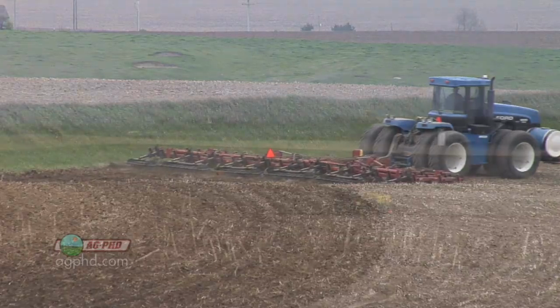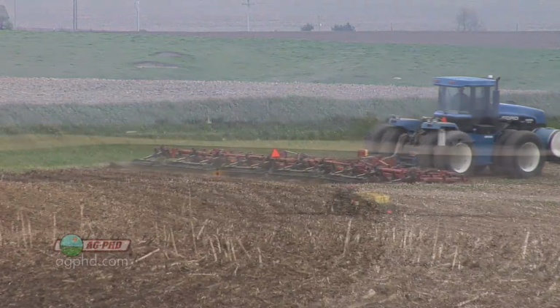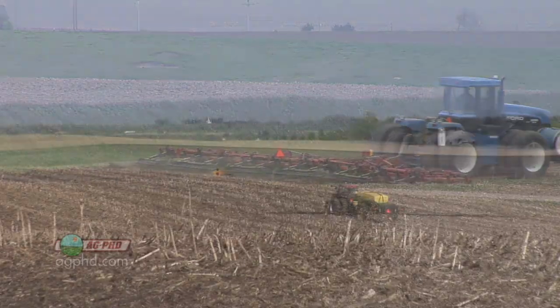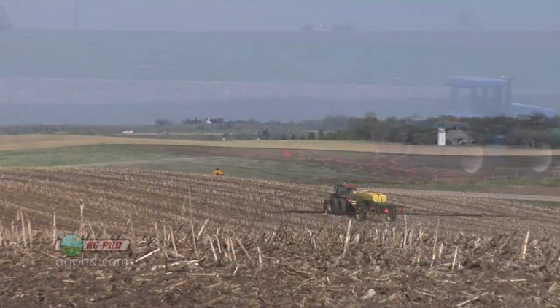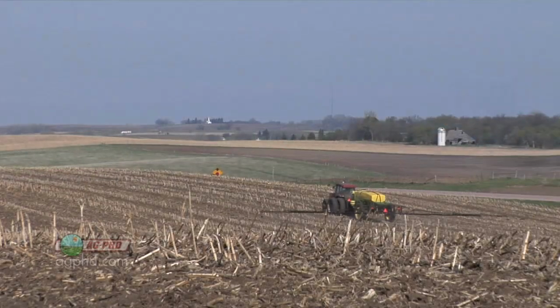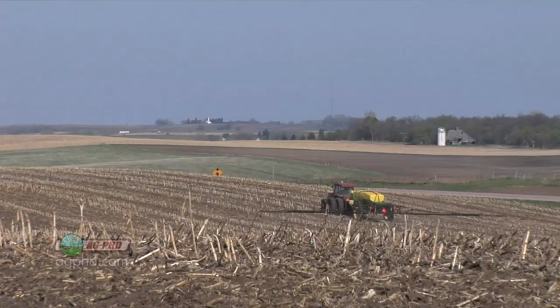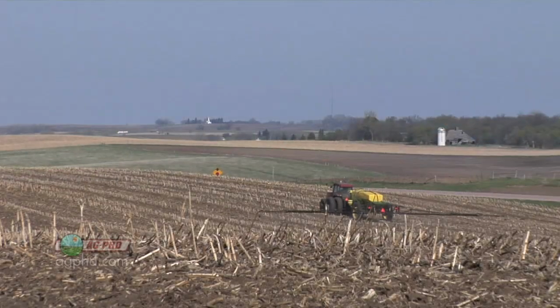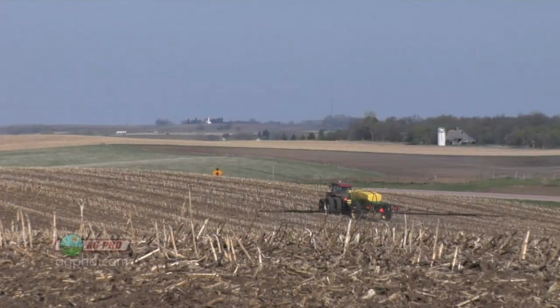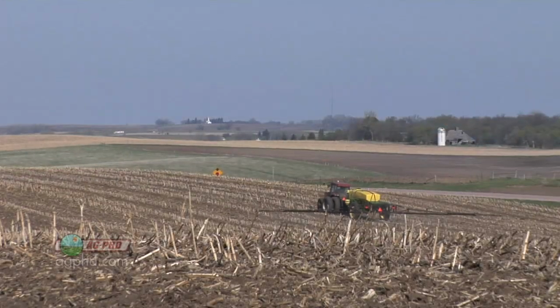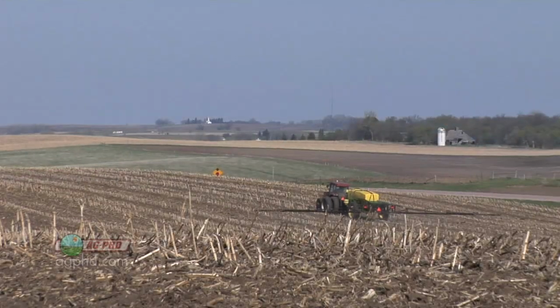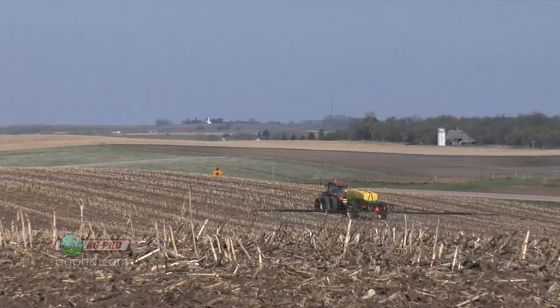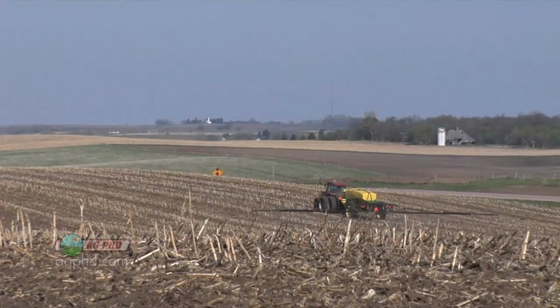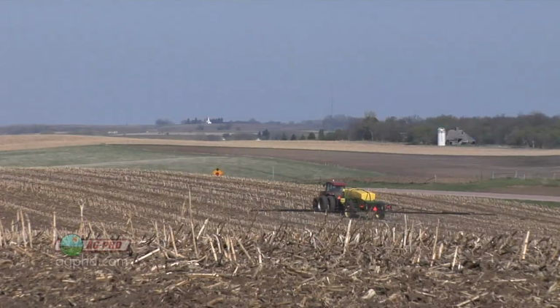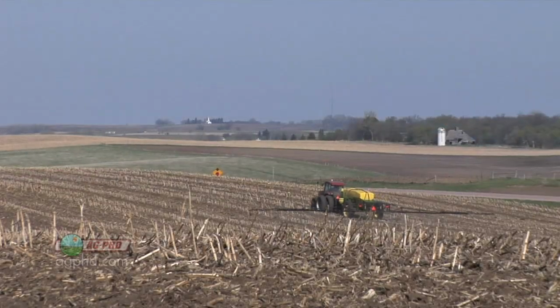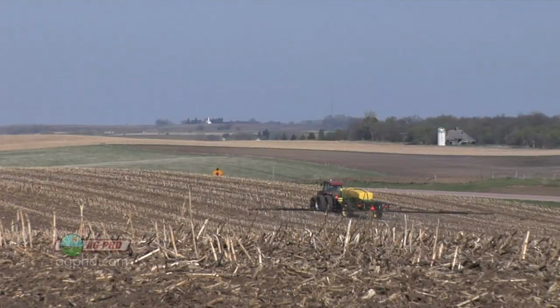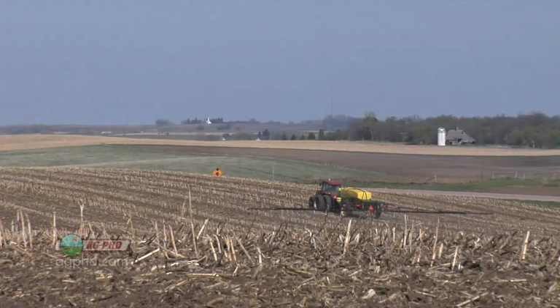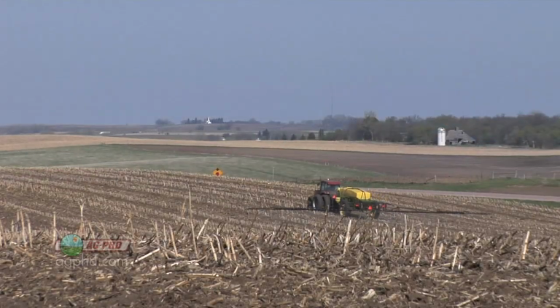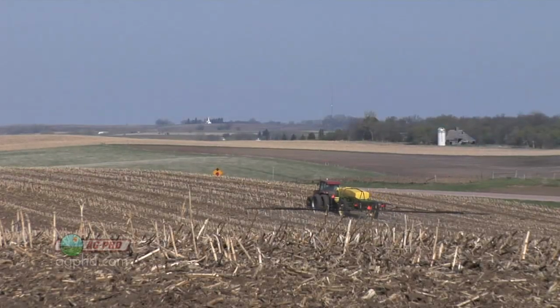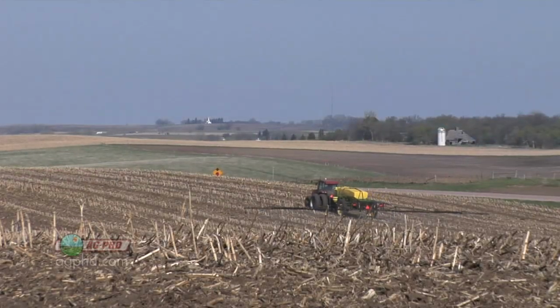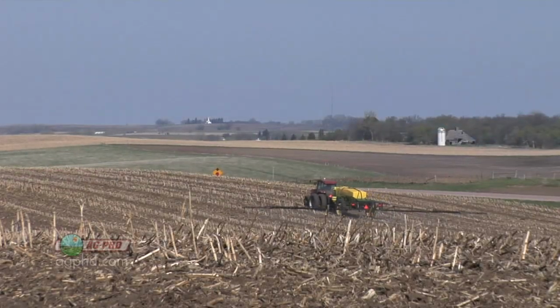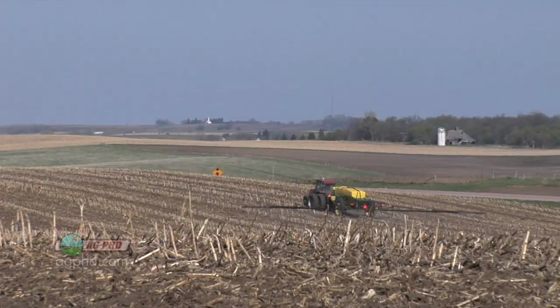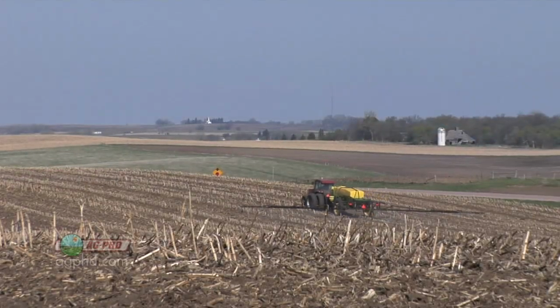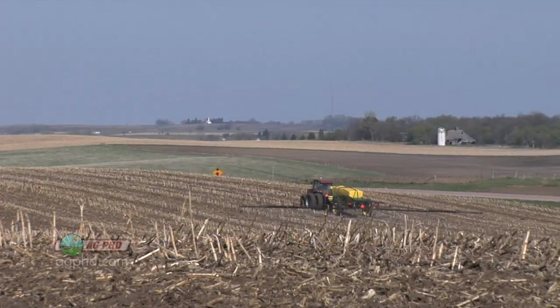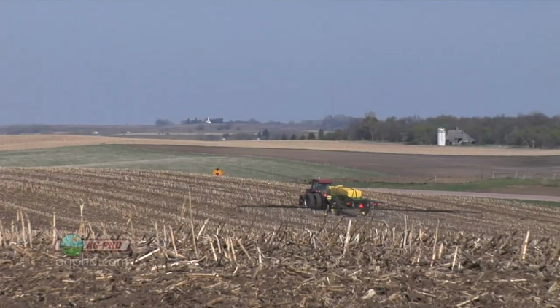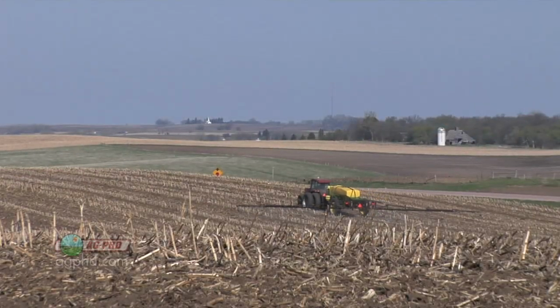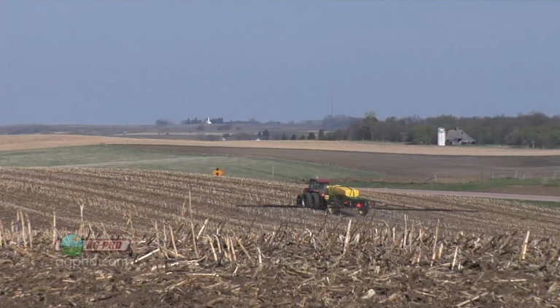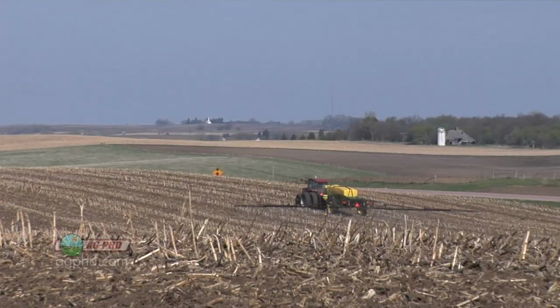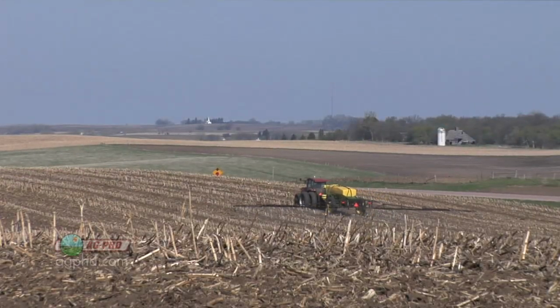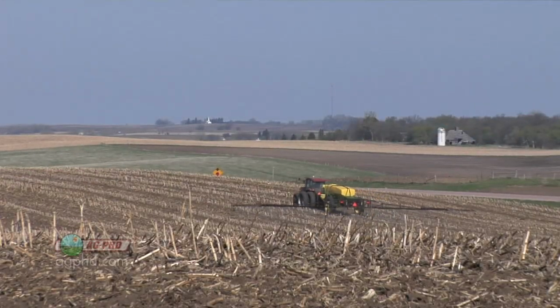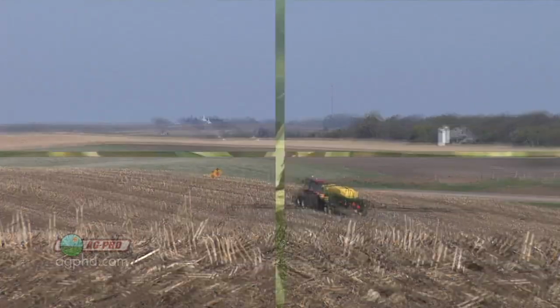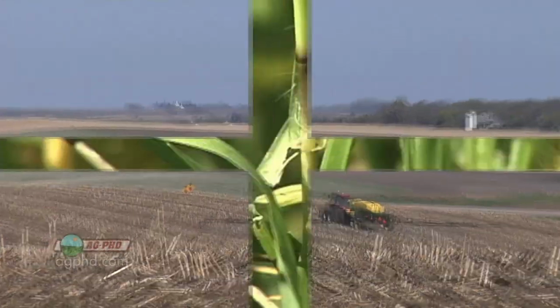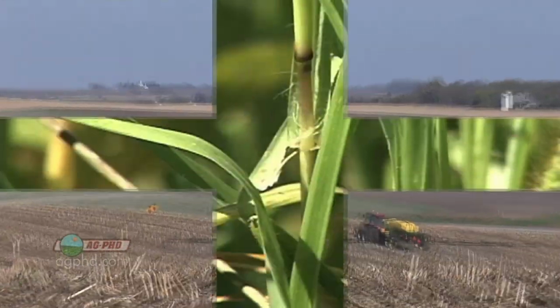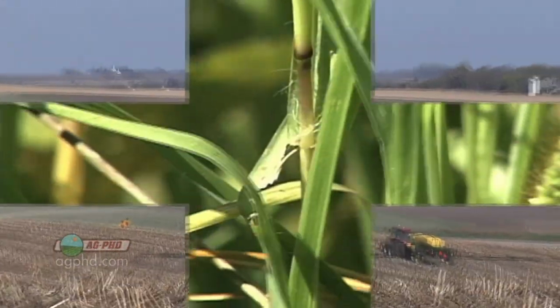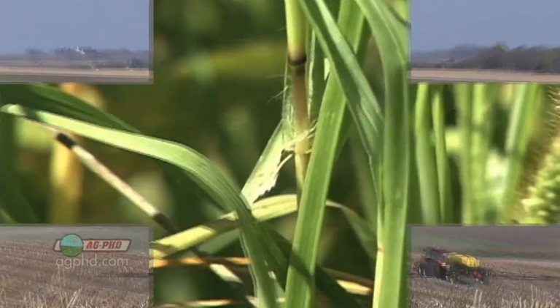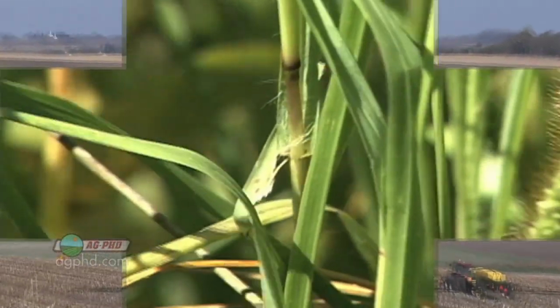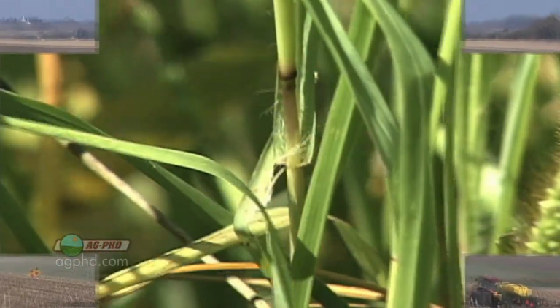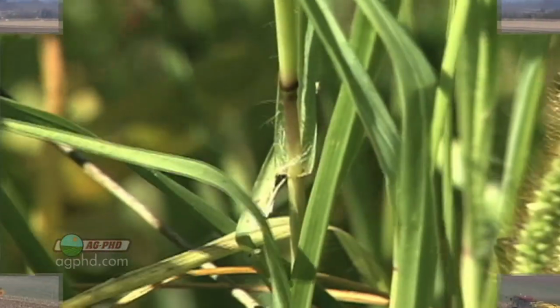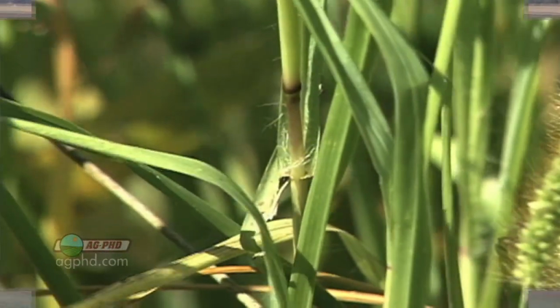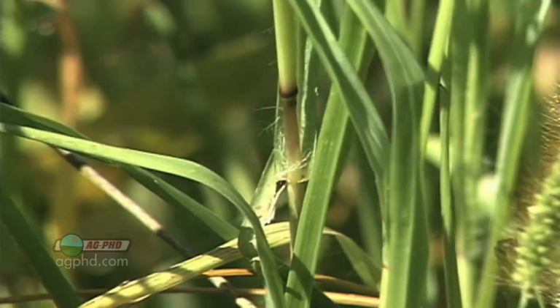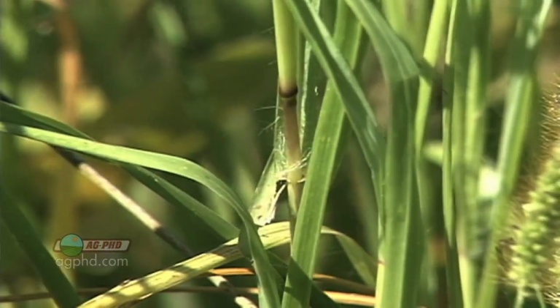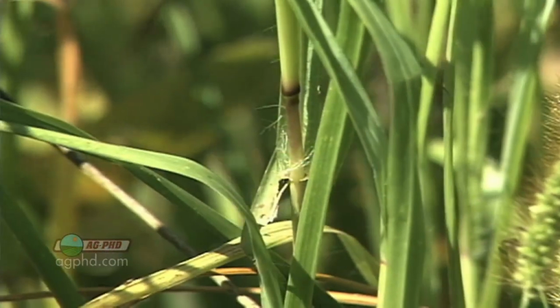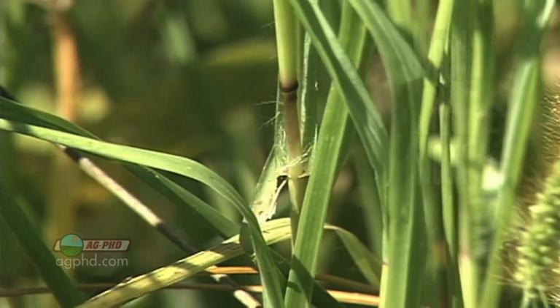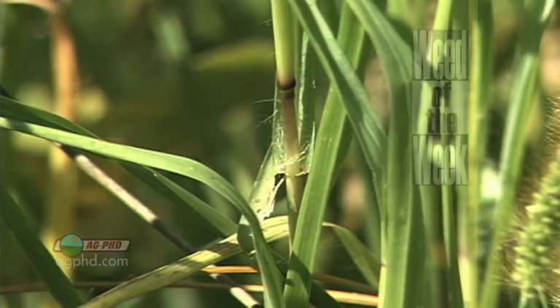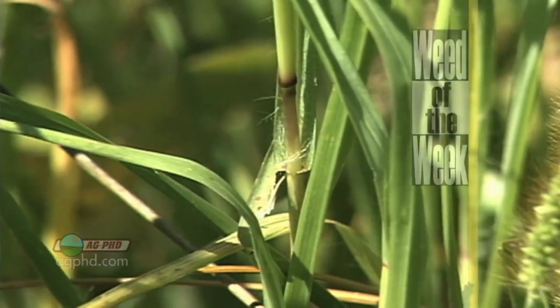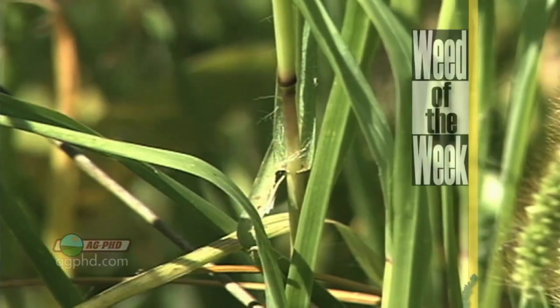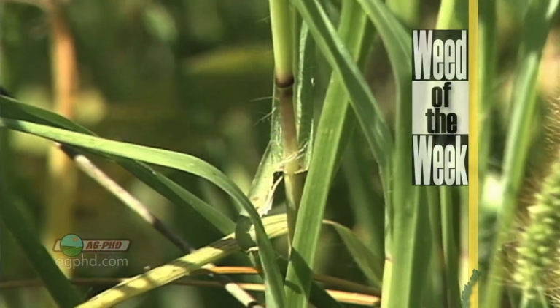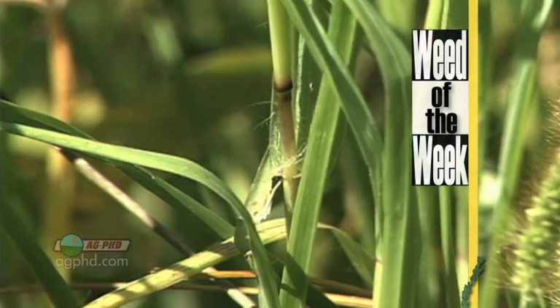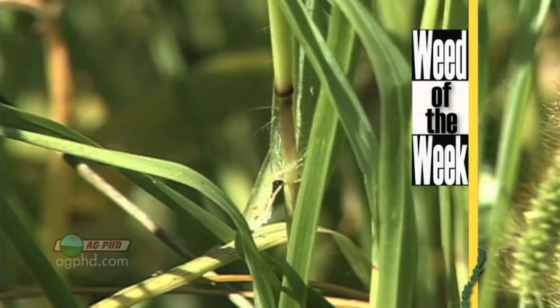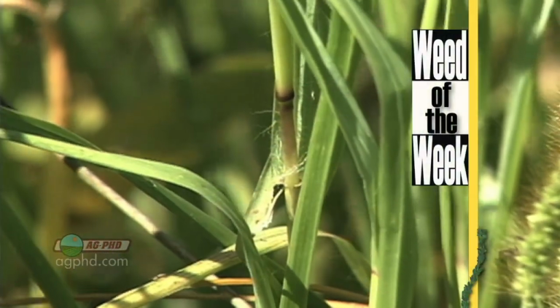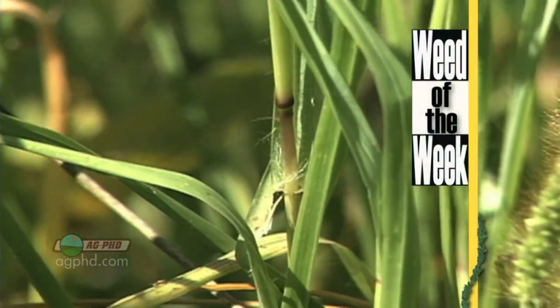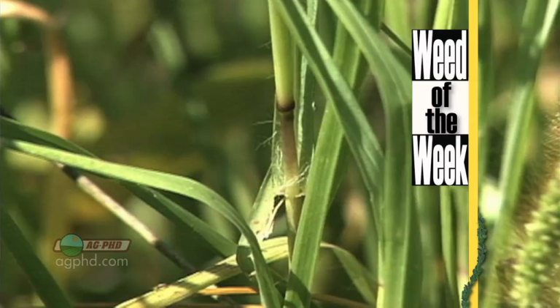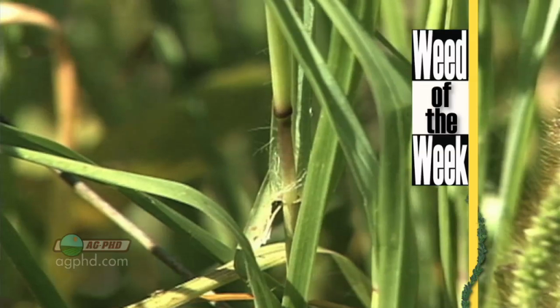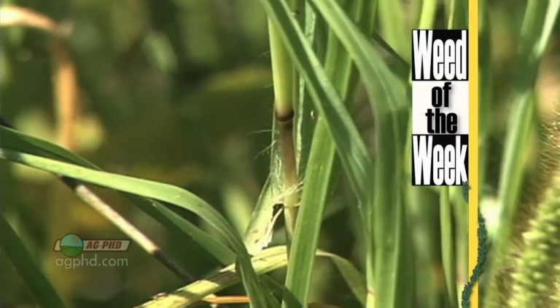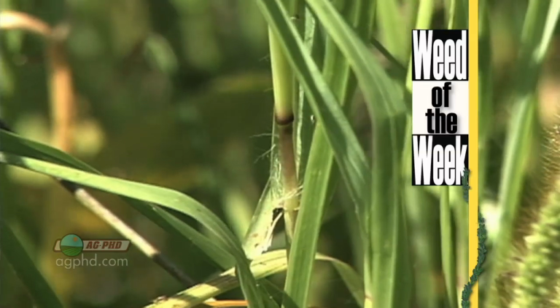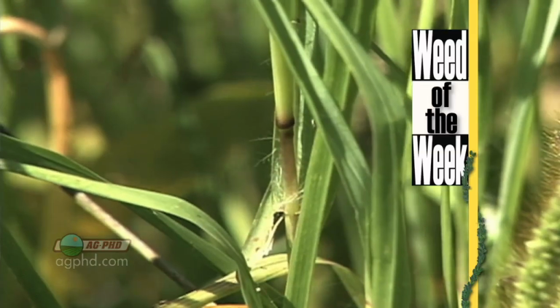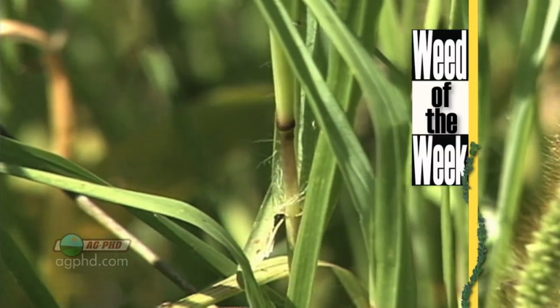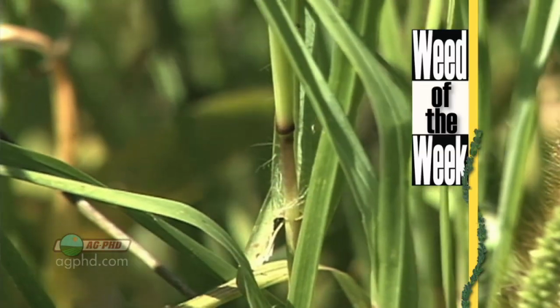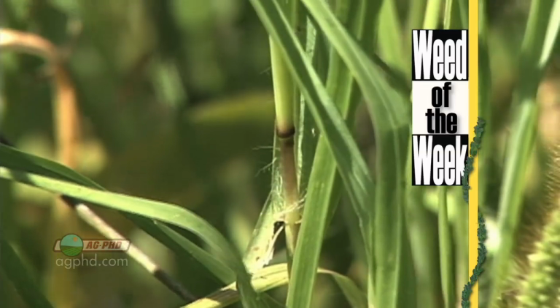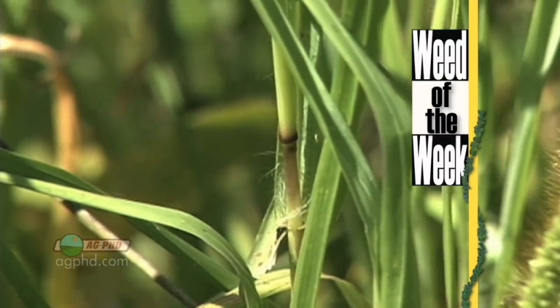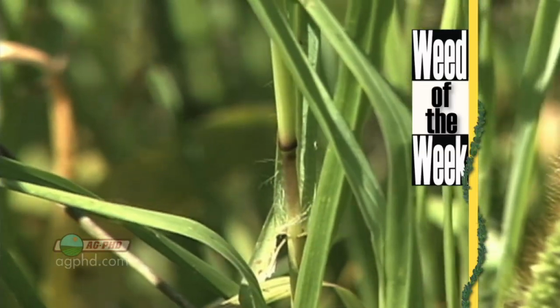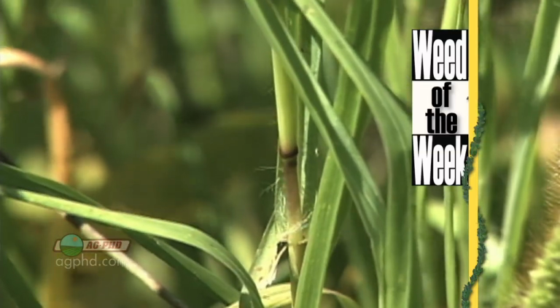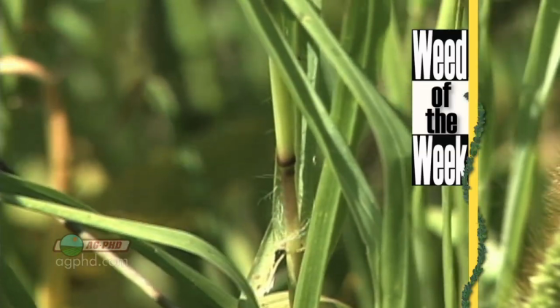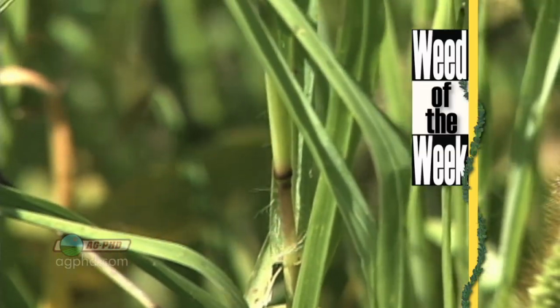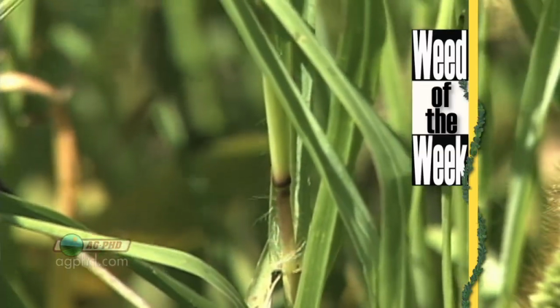Pre-emerge weed control is a big deal, especially if you've got our Weed of the Week. Can you identify this week's weed?